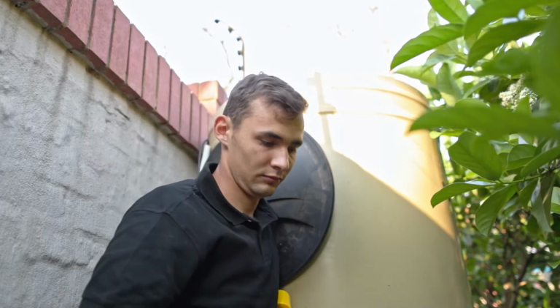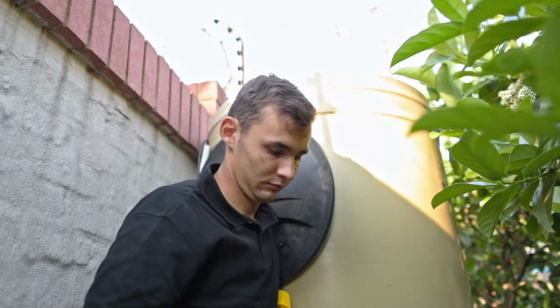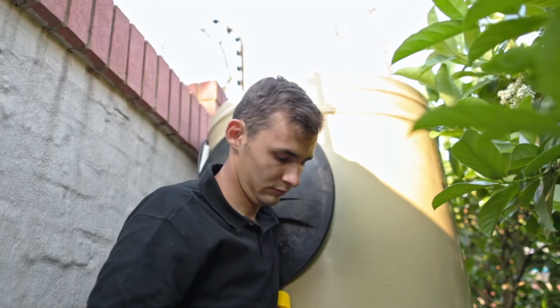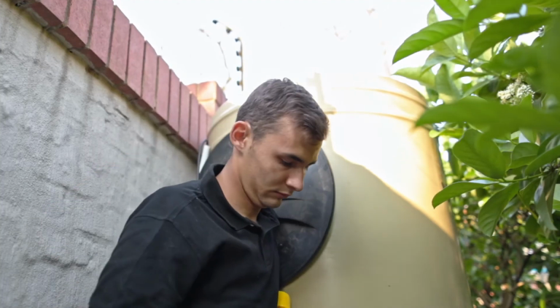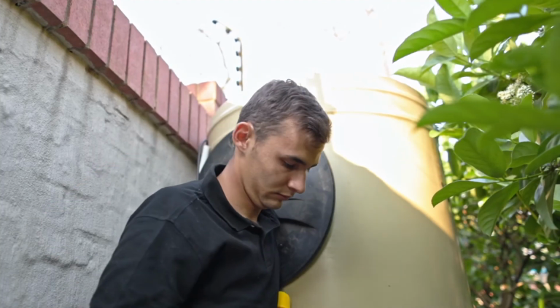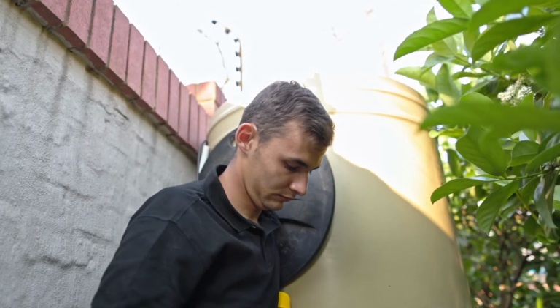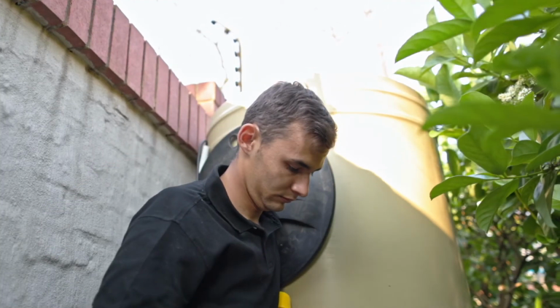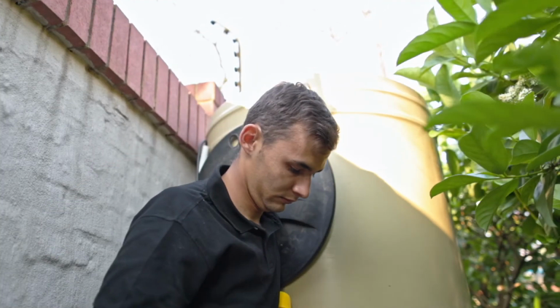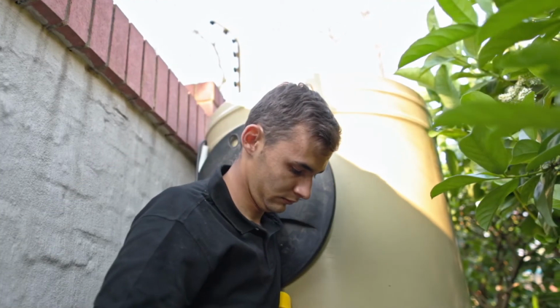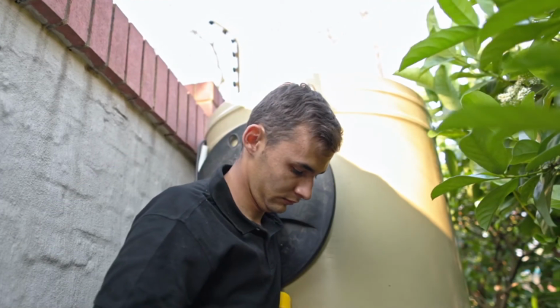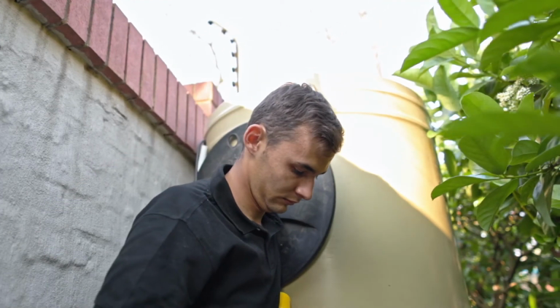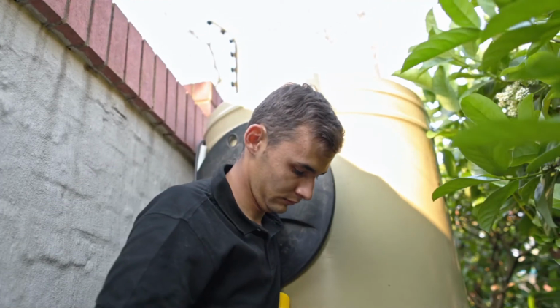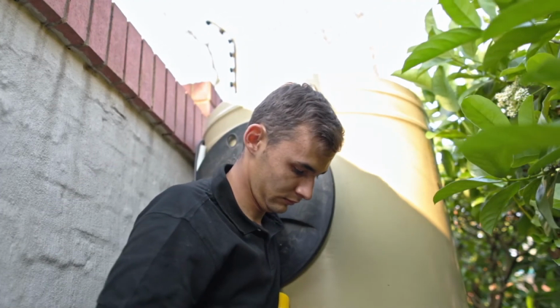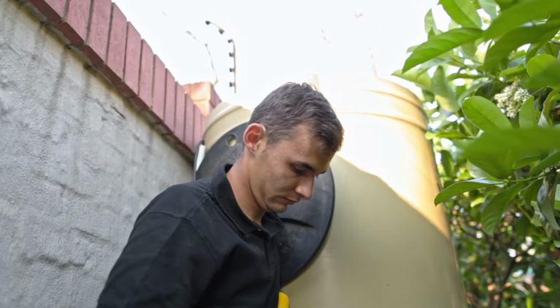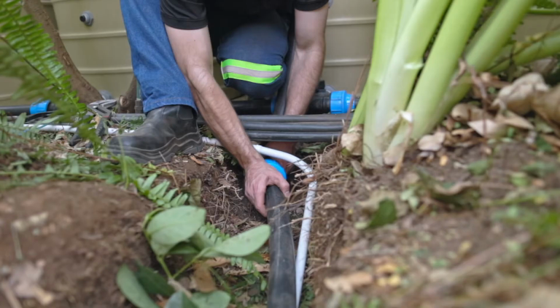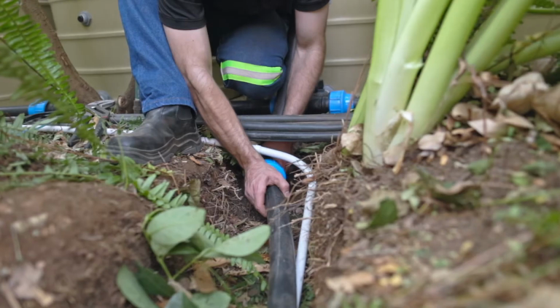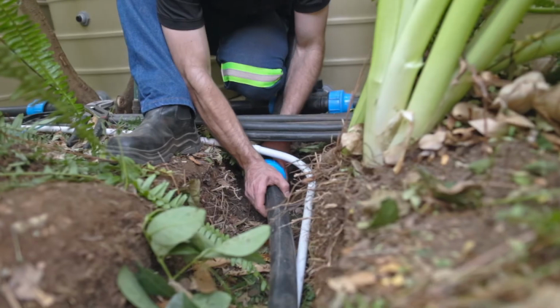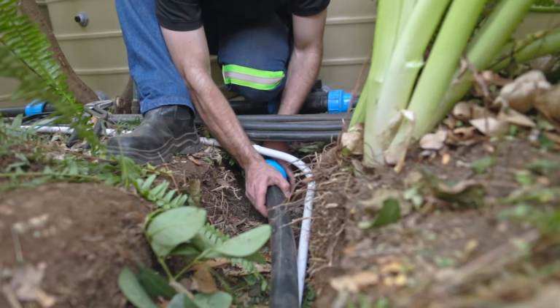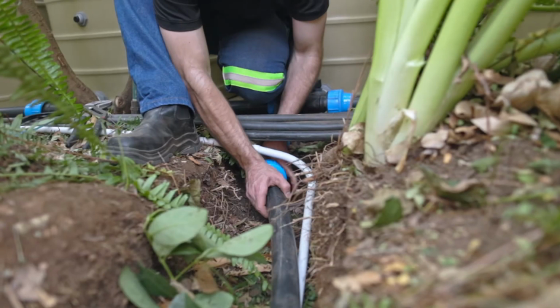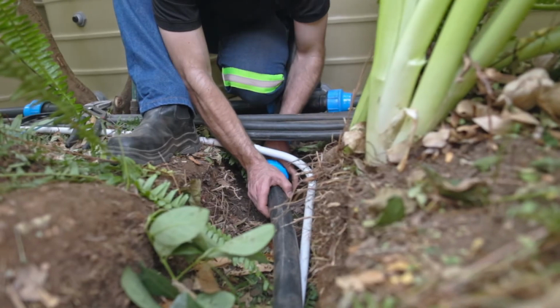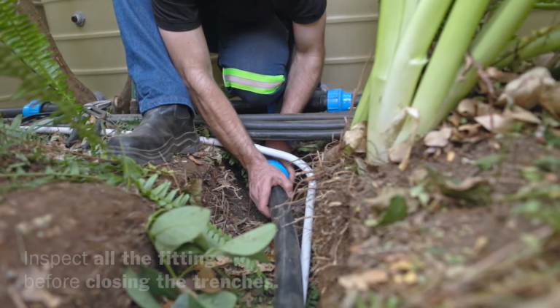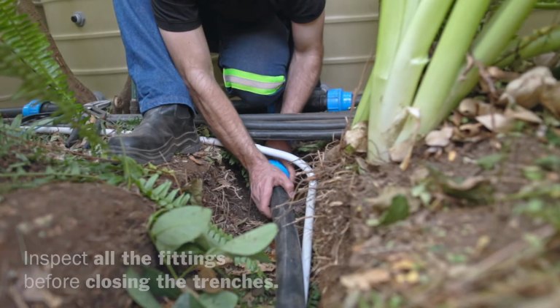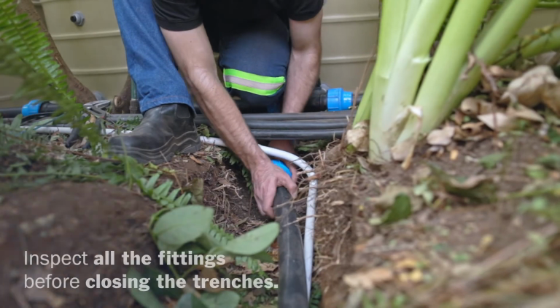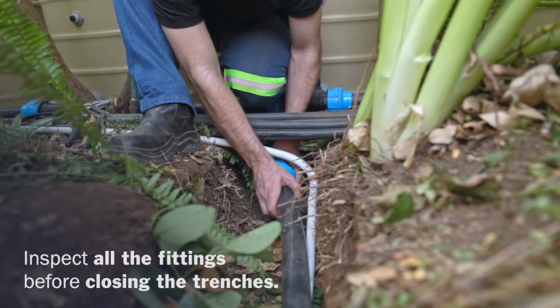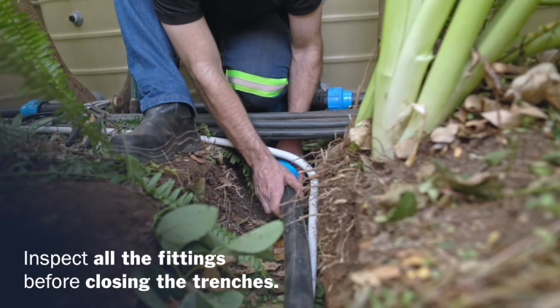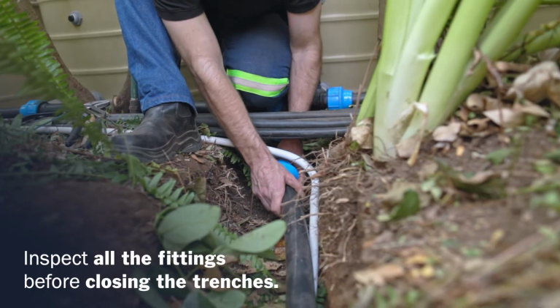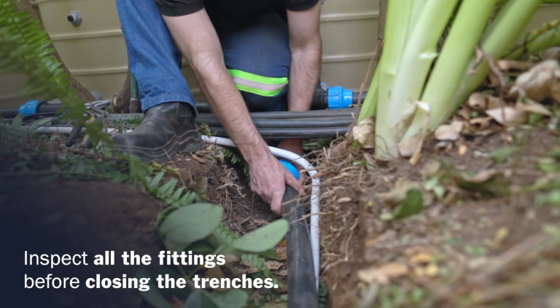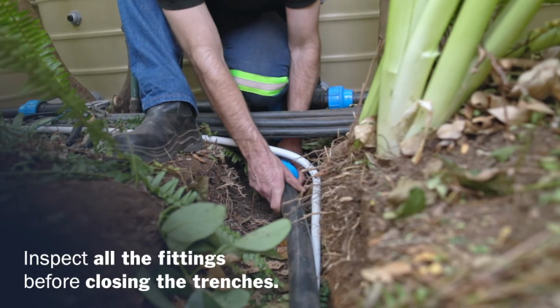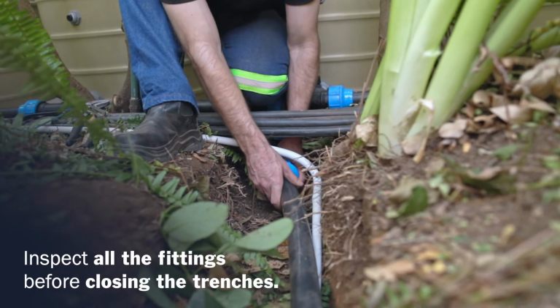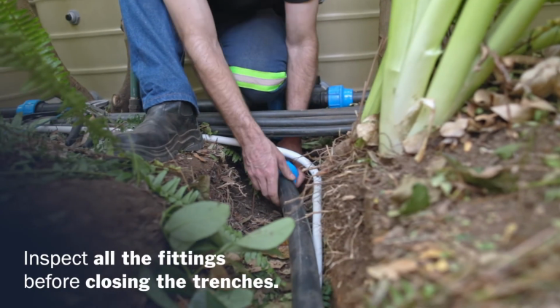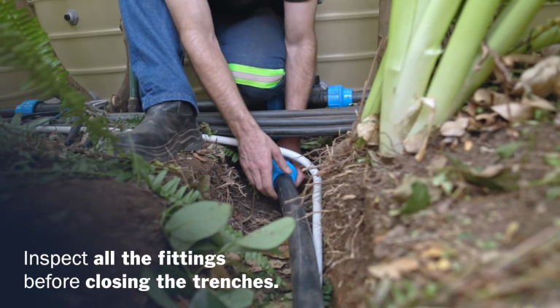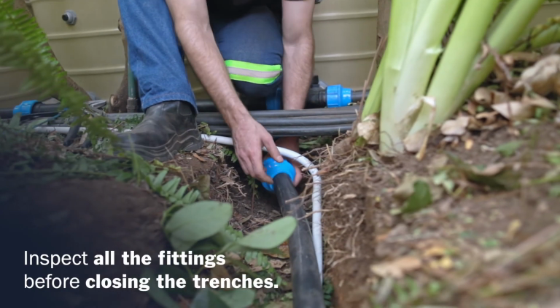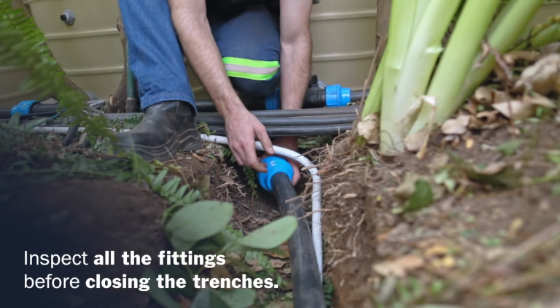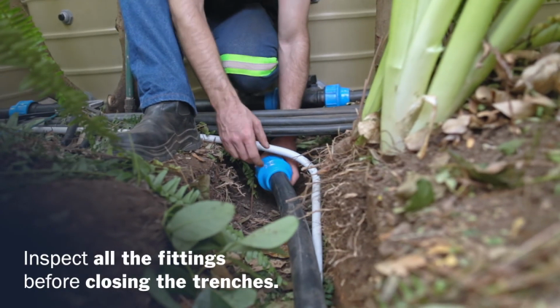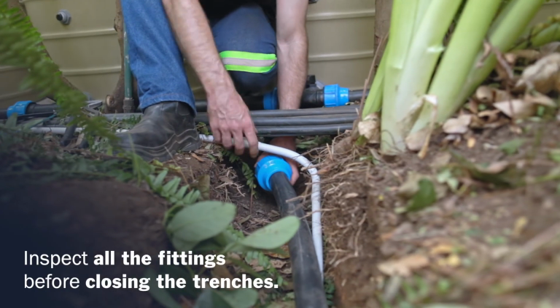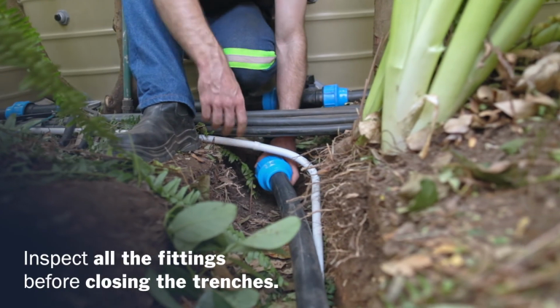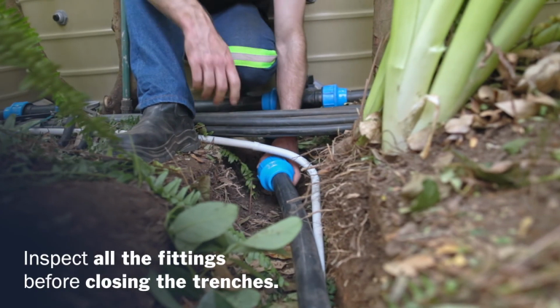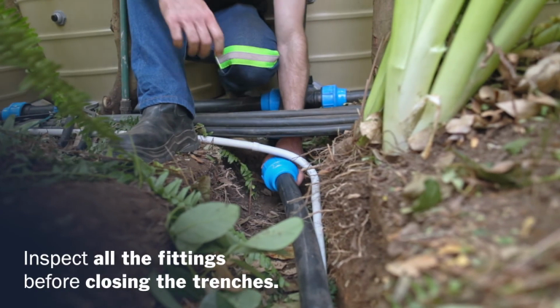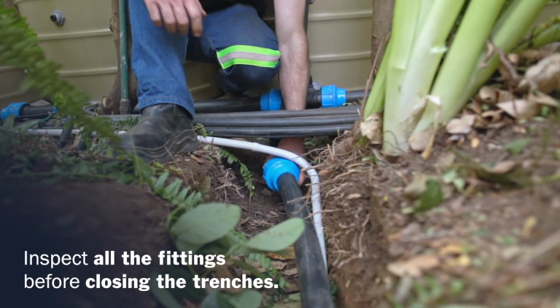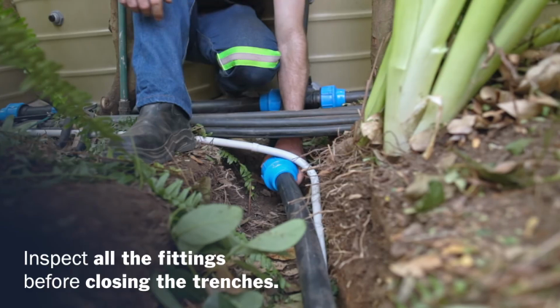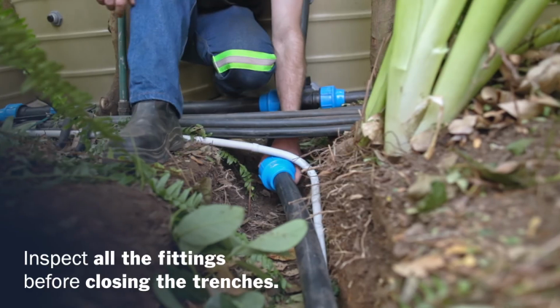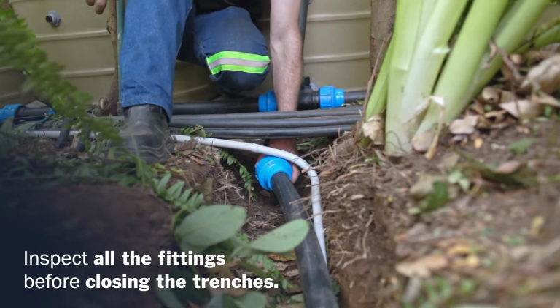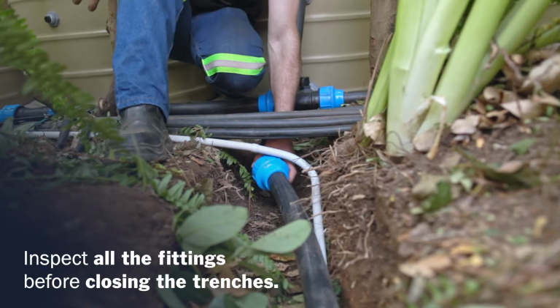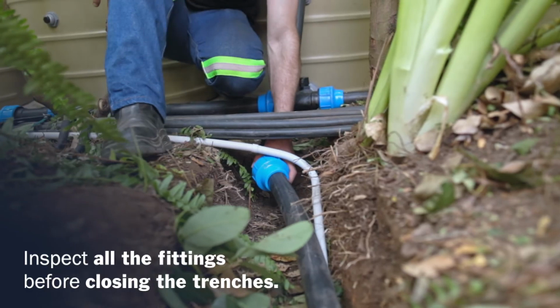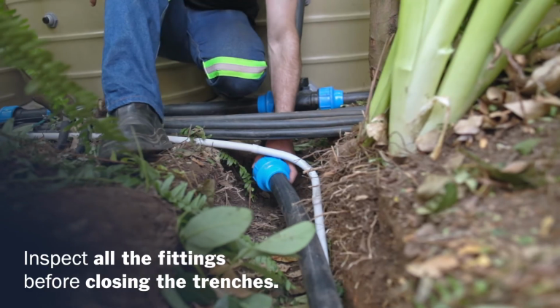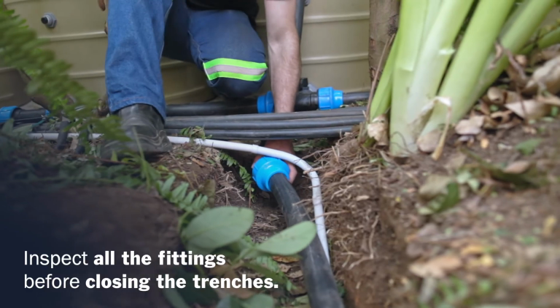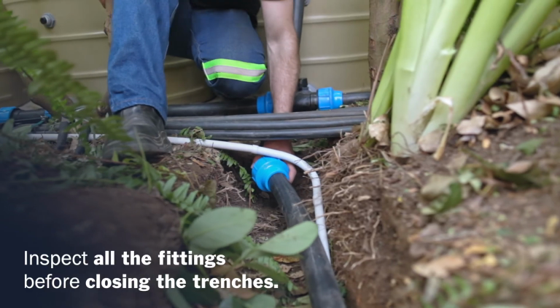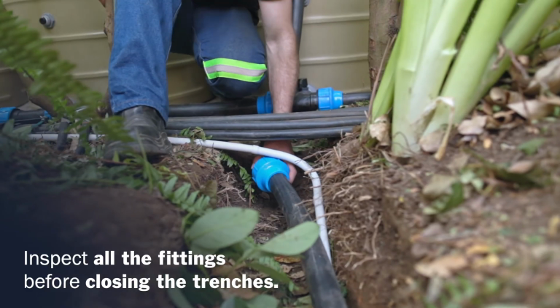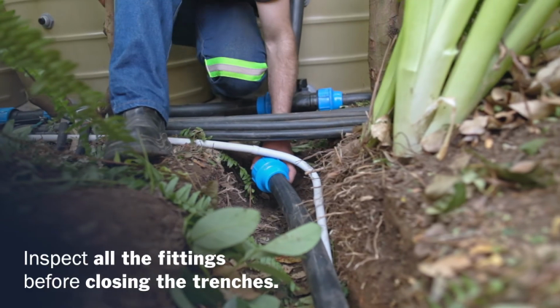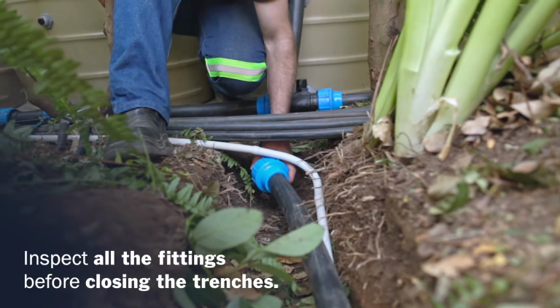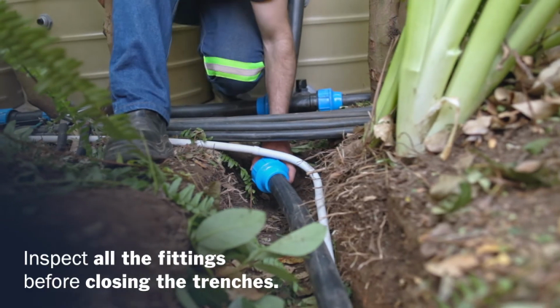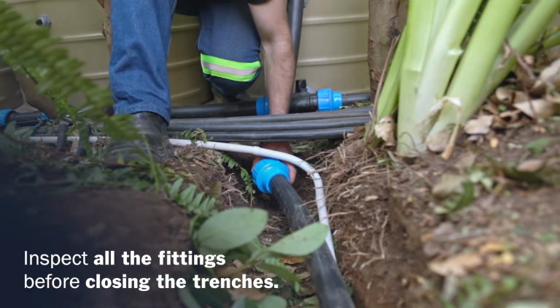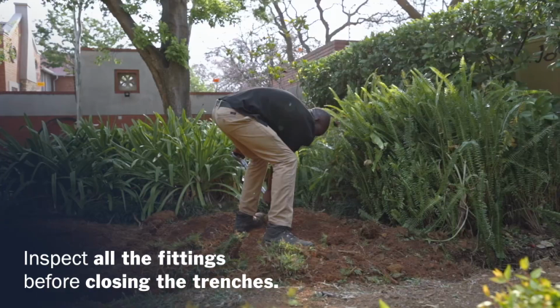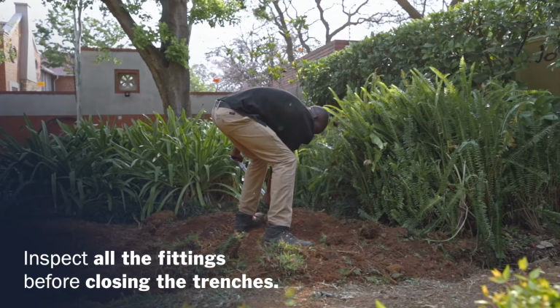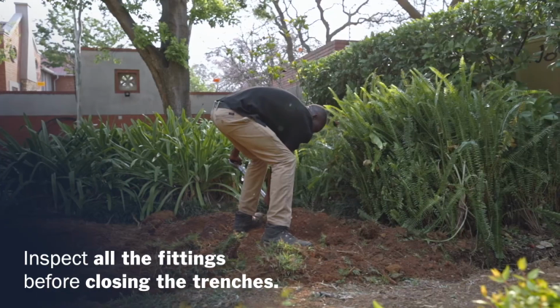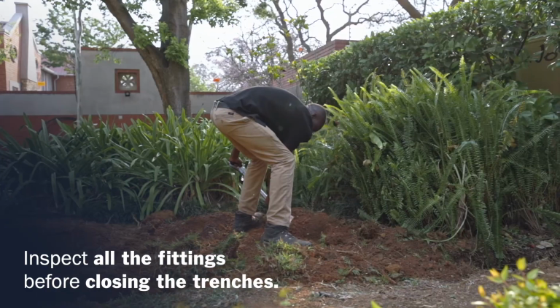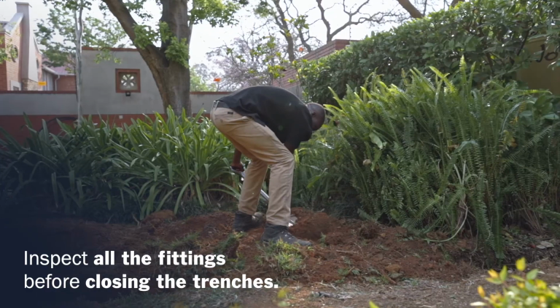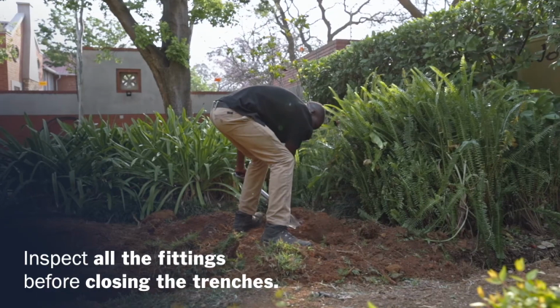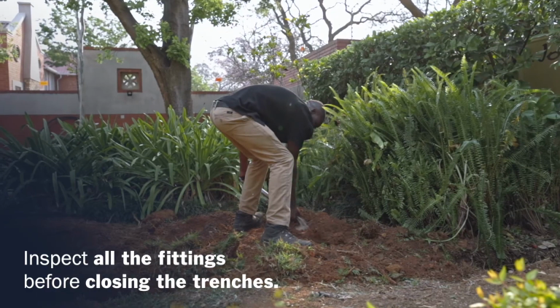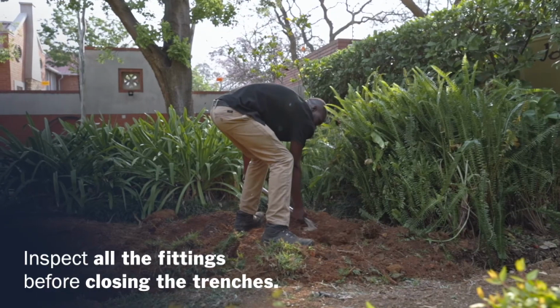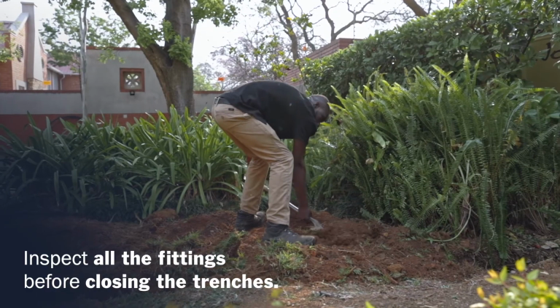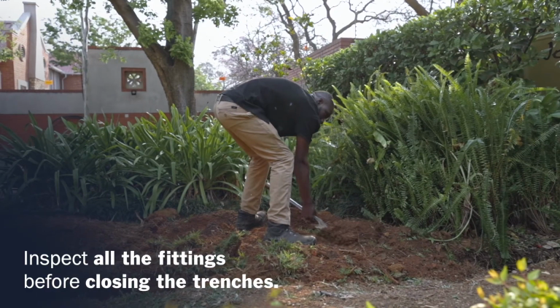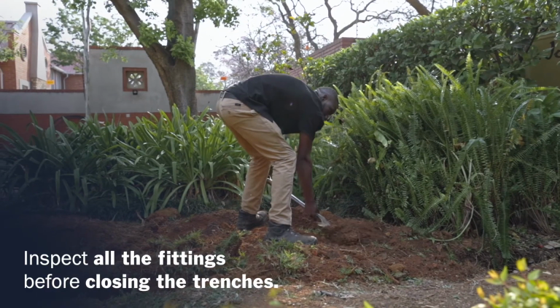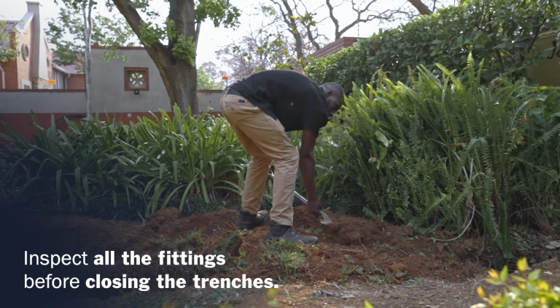Before closing all trenches, inspect all fittings for leaks. With inspection complete, you can now close all trenches.